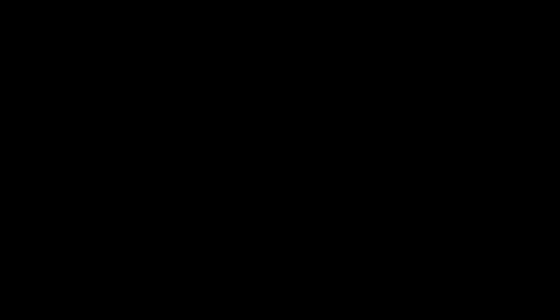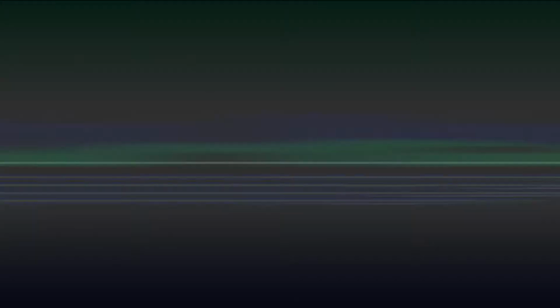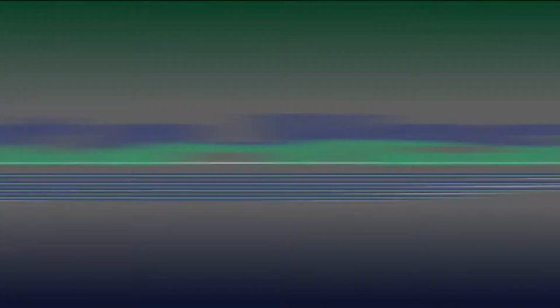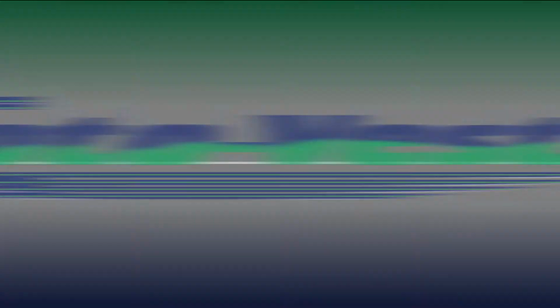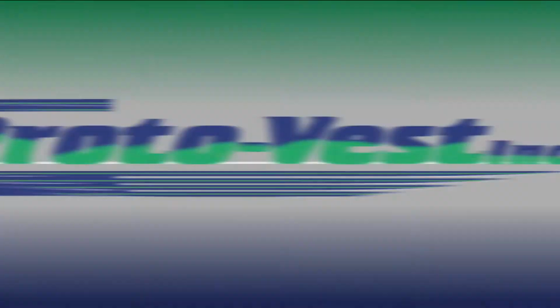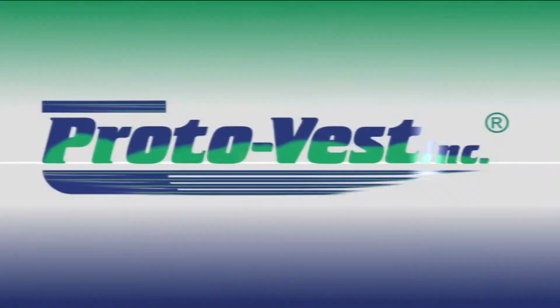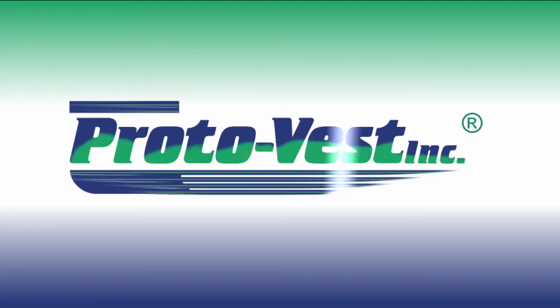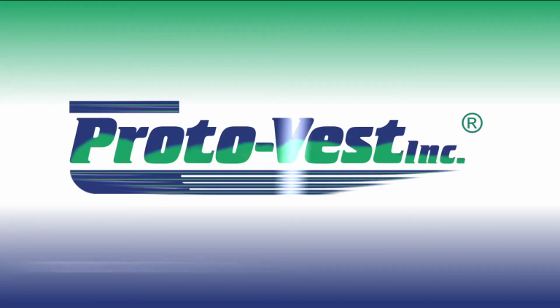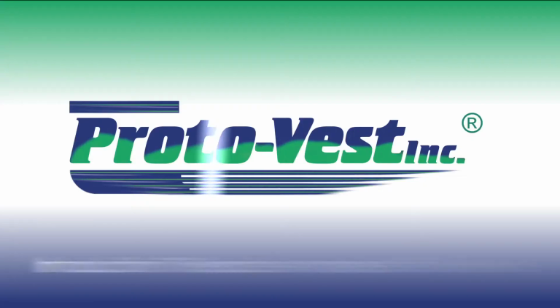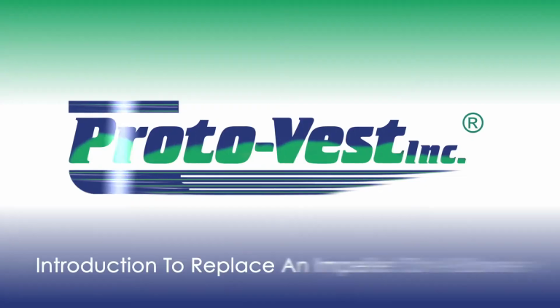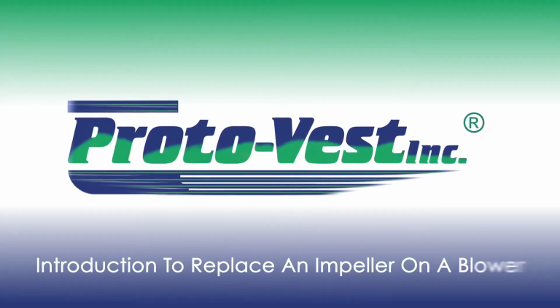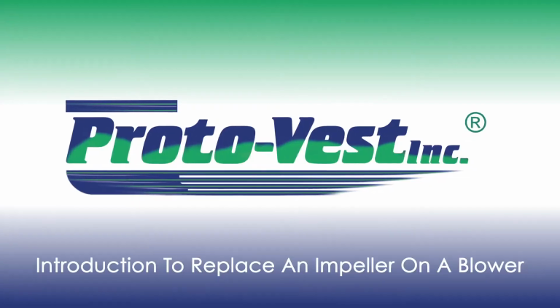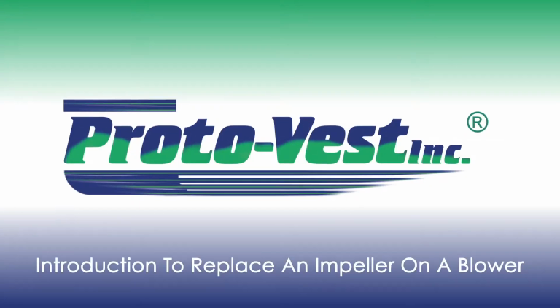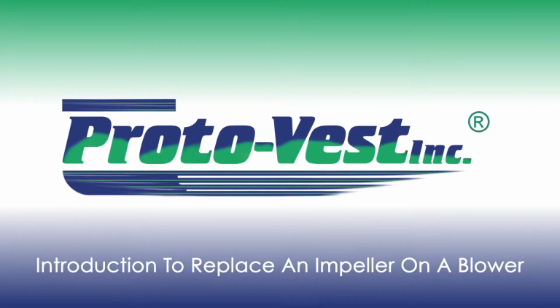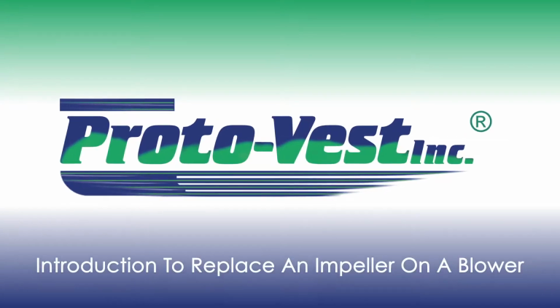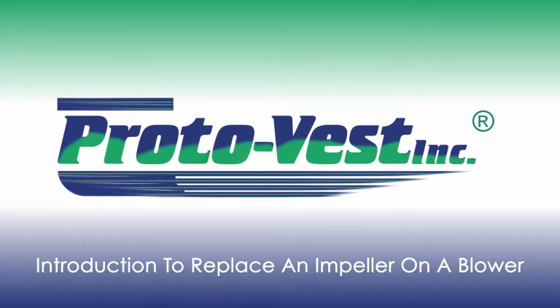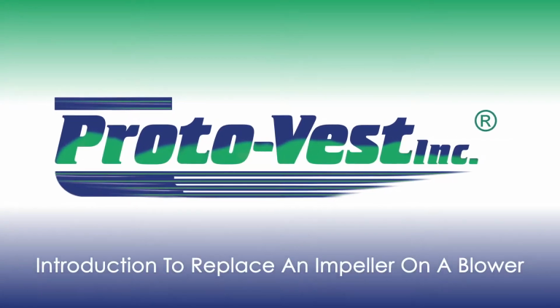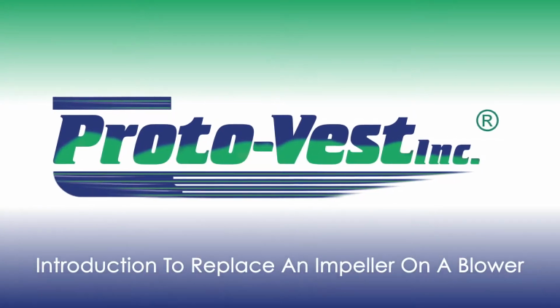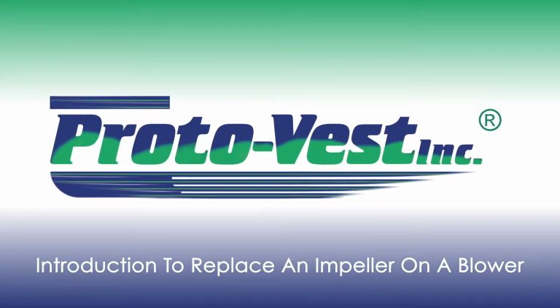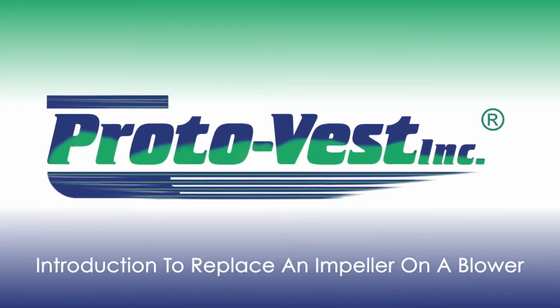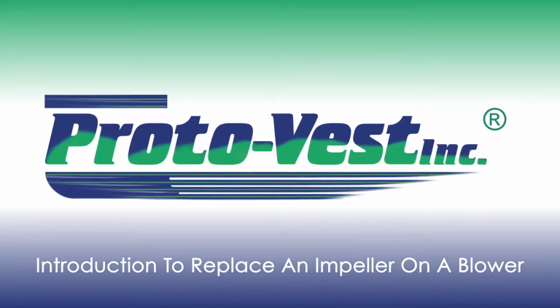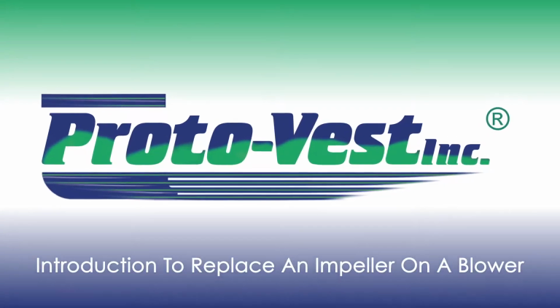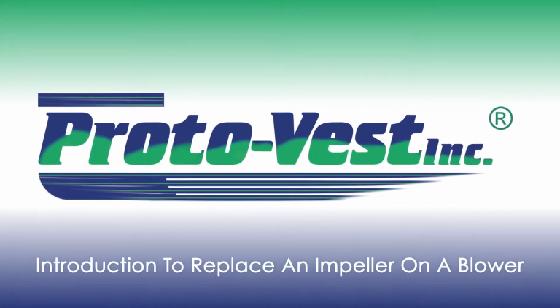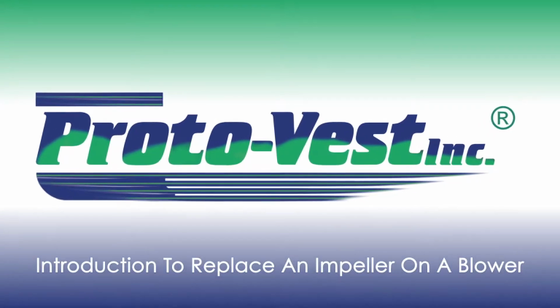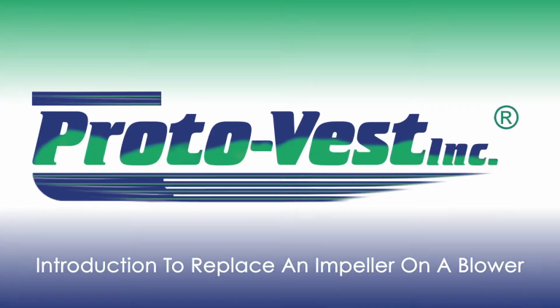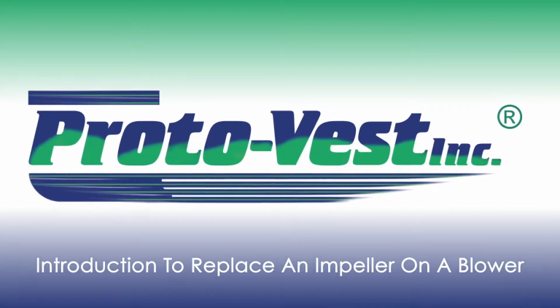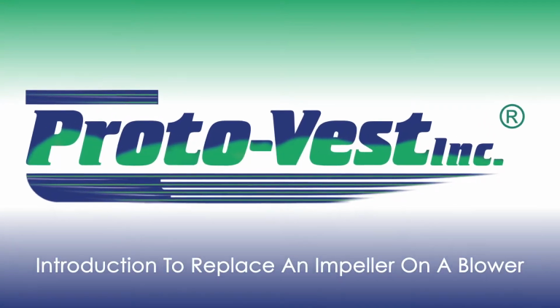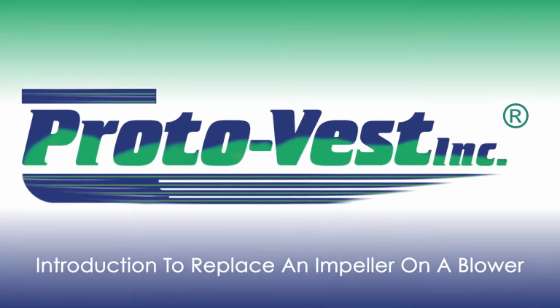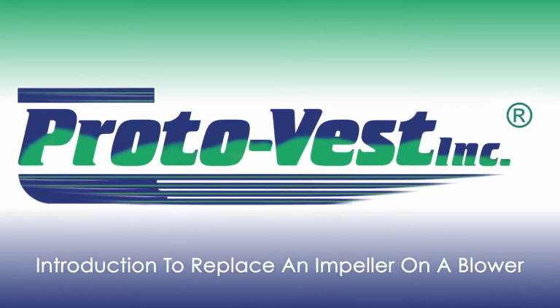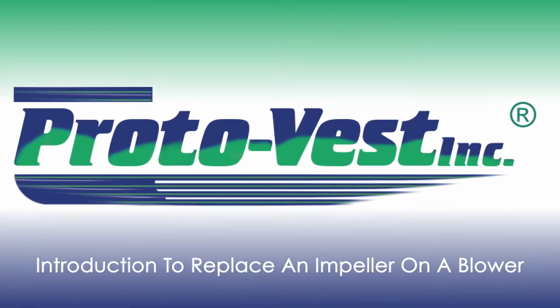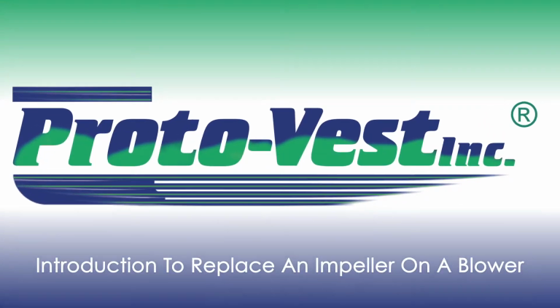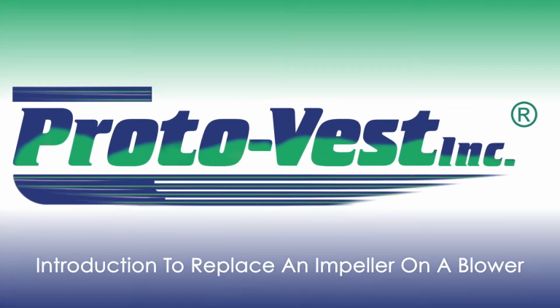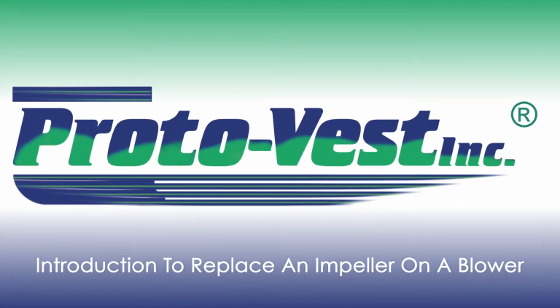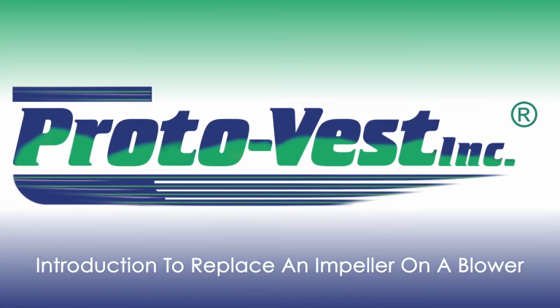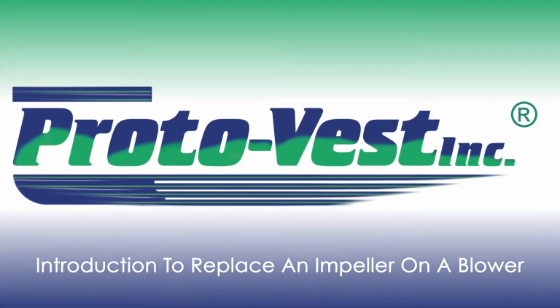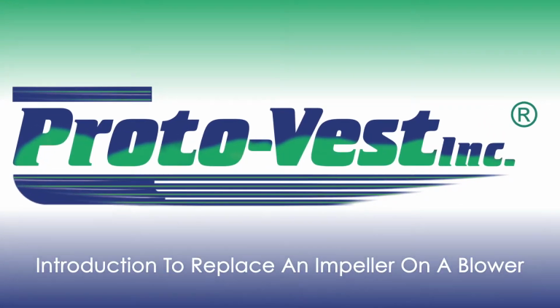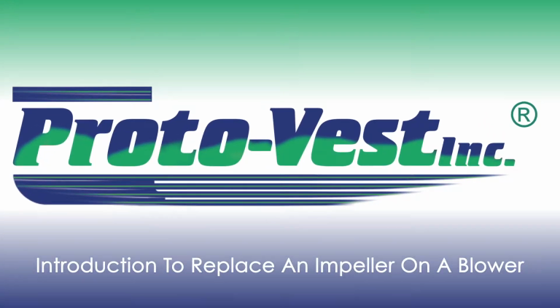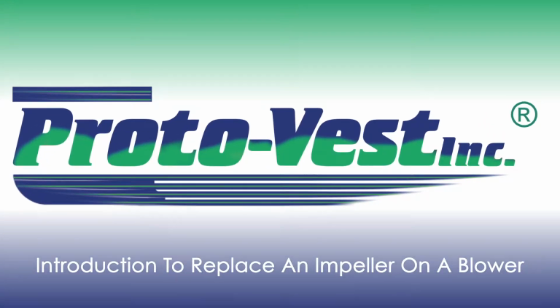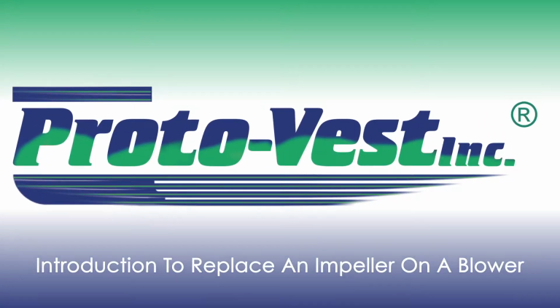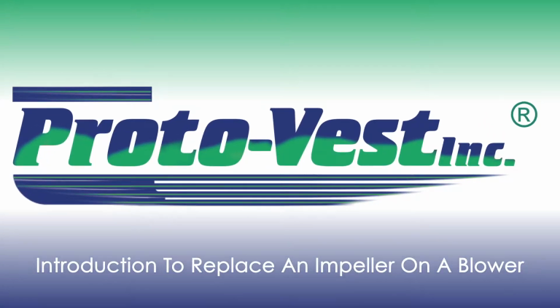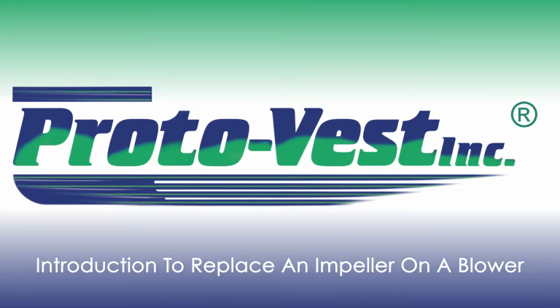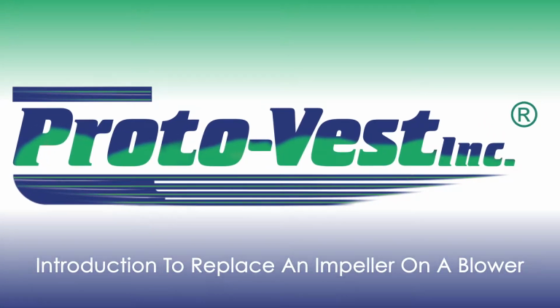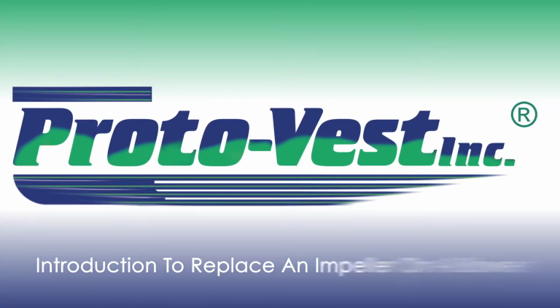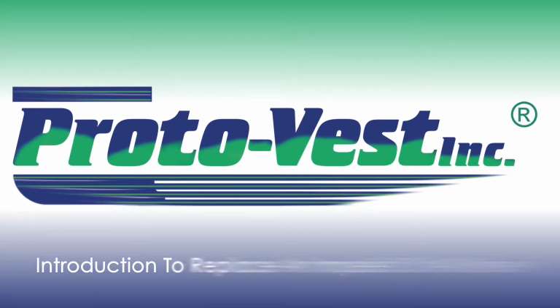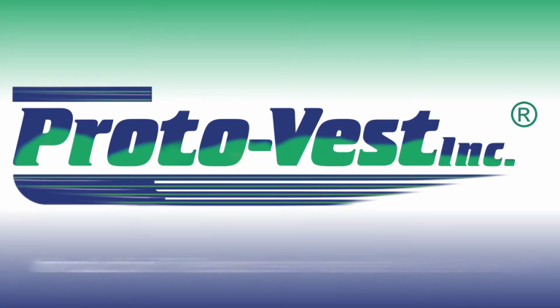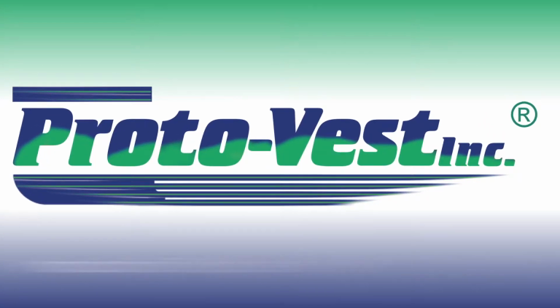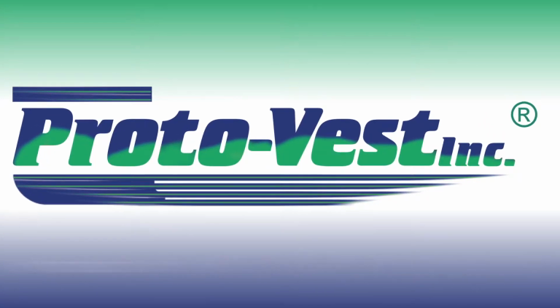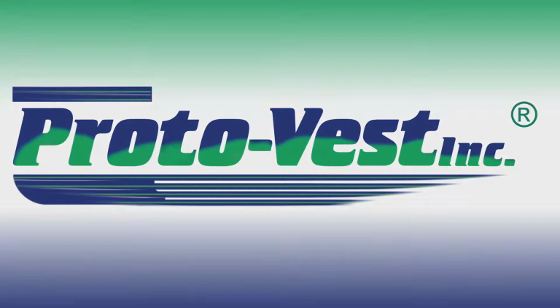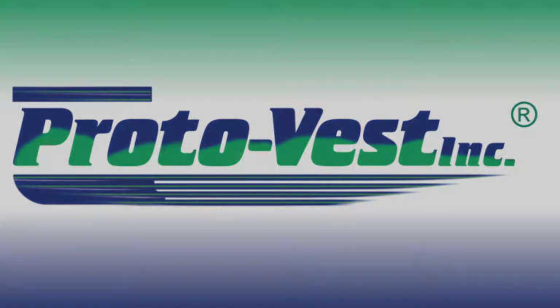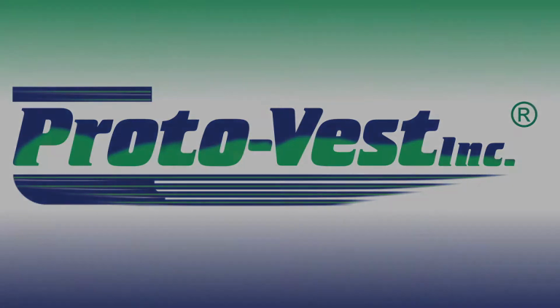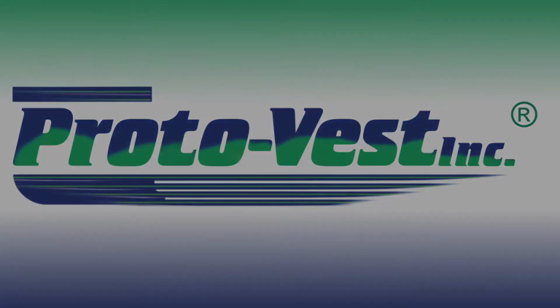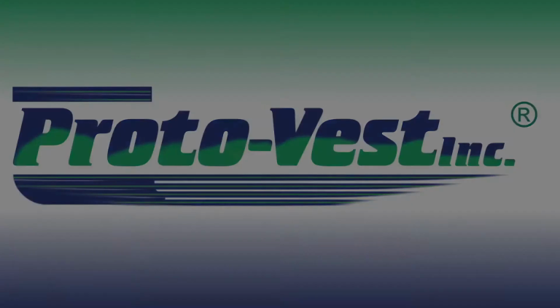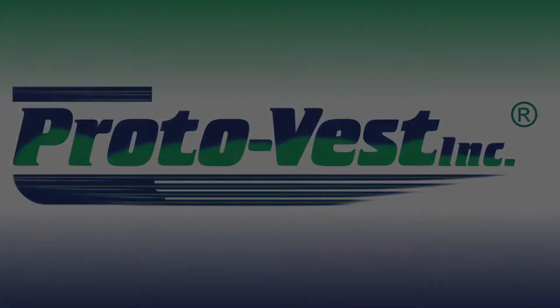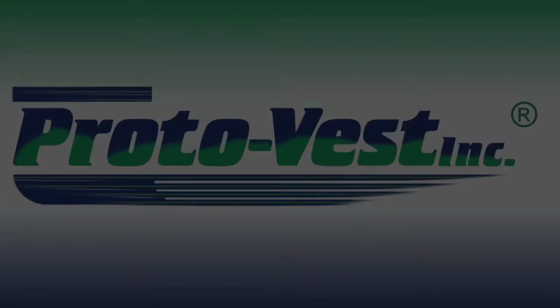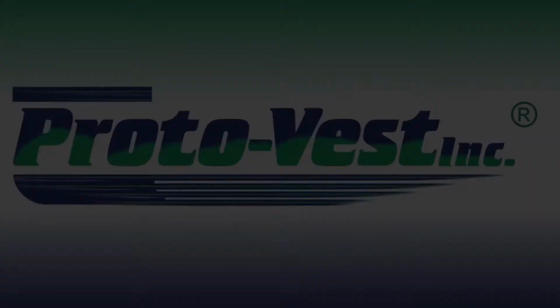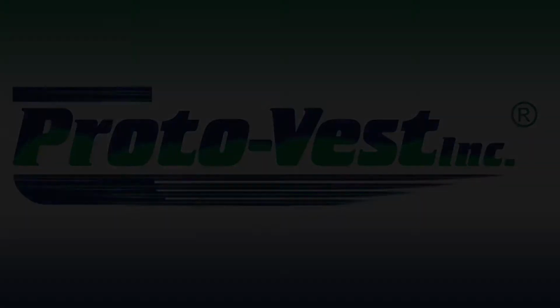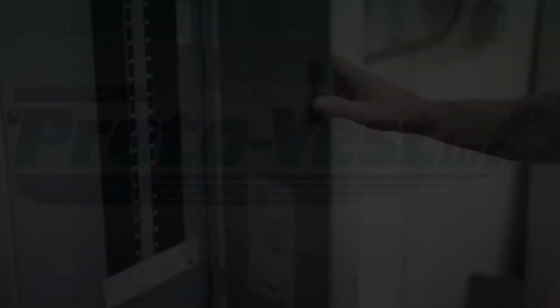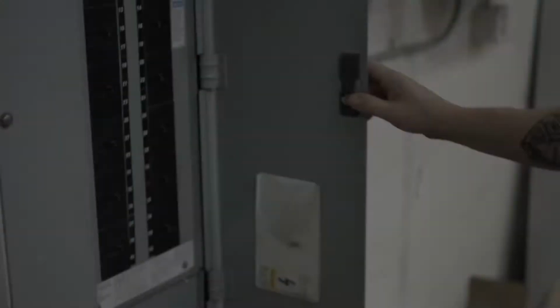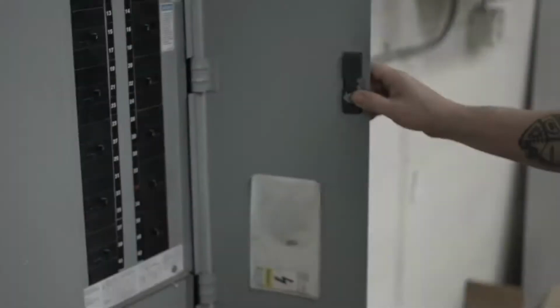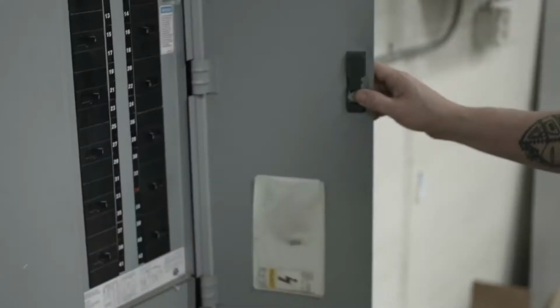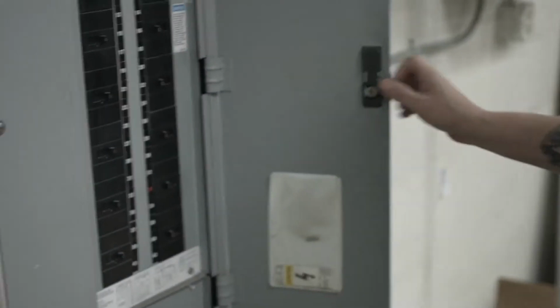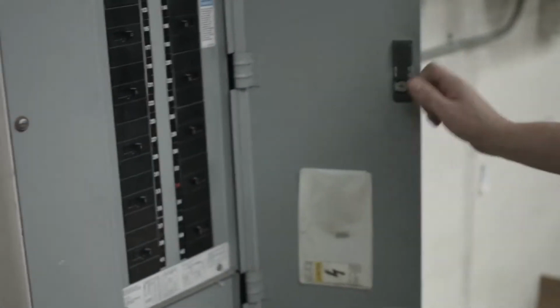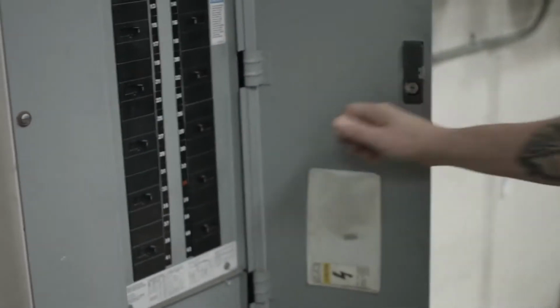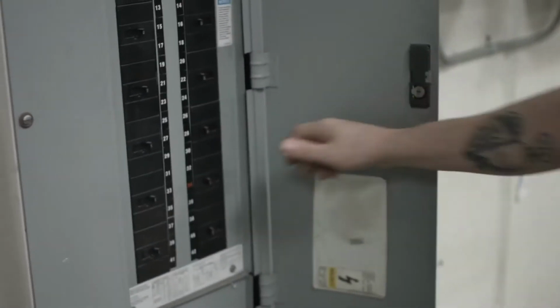Welcome to the ProtoVest training video on how to replace an impeller on a blower housing unit. First, you want to disconnect and turn off the power.